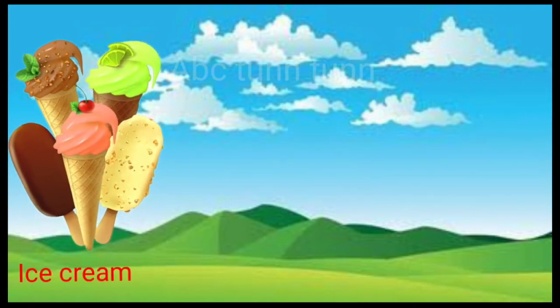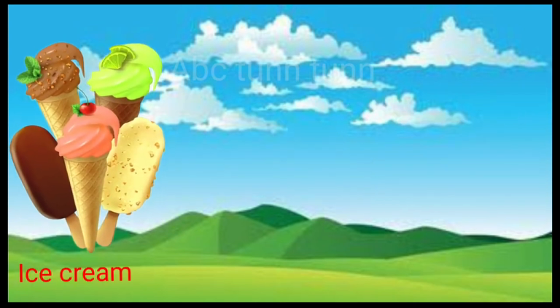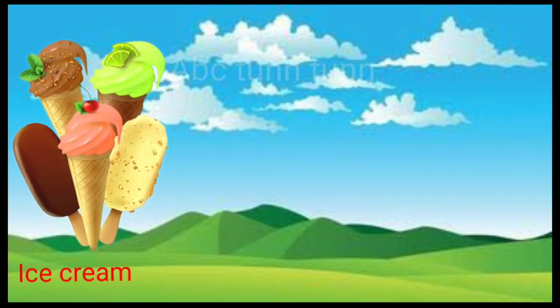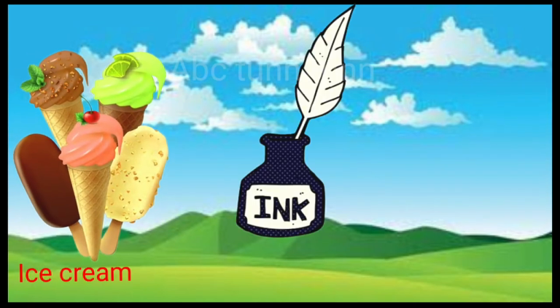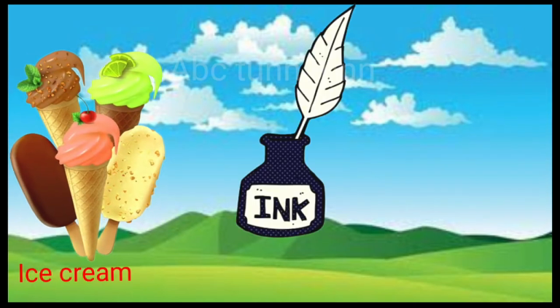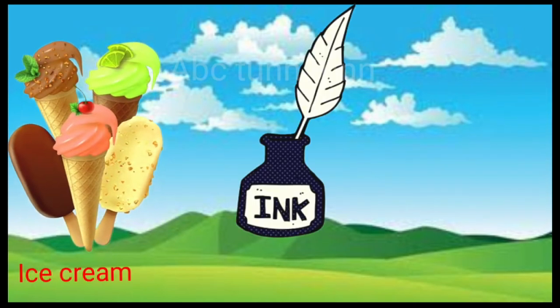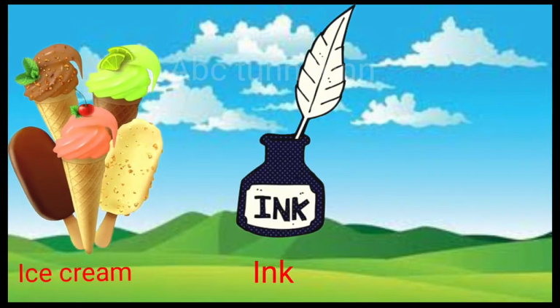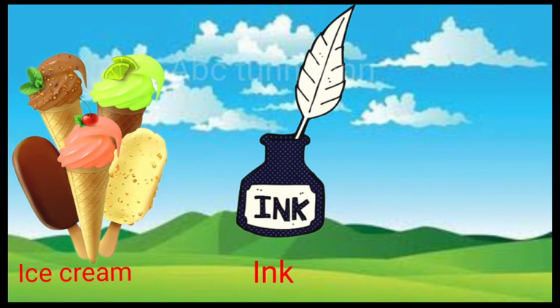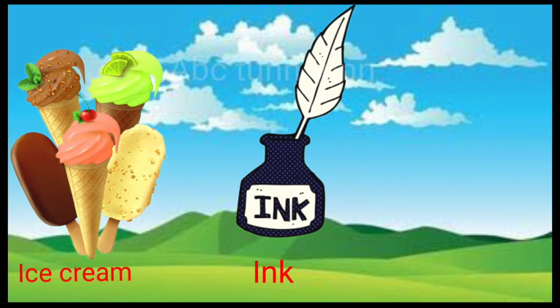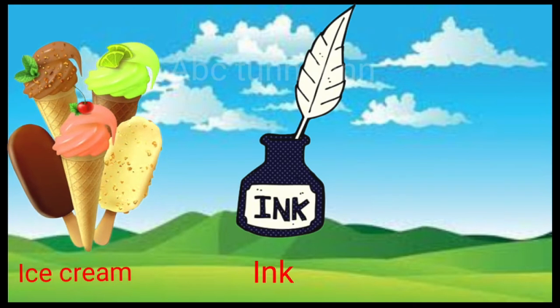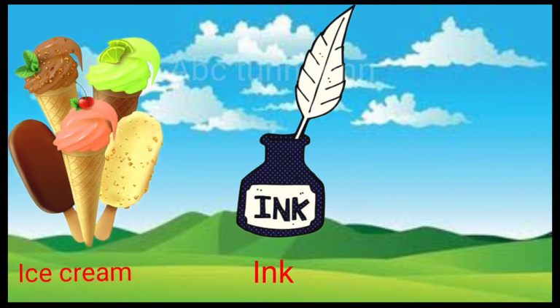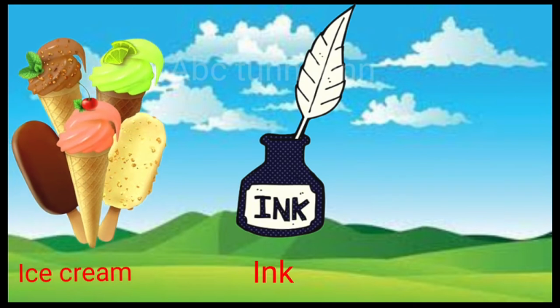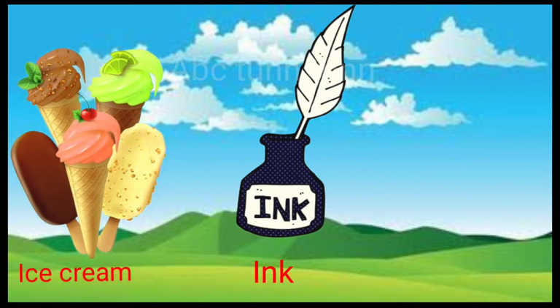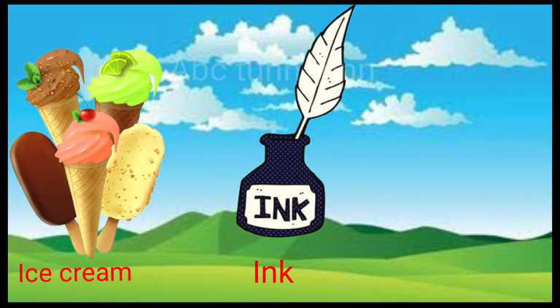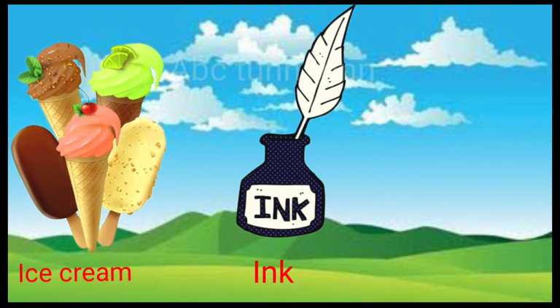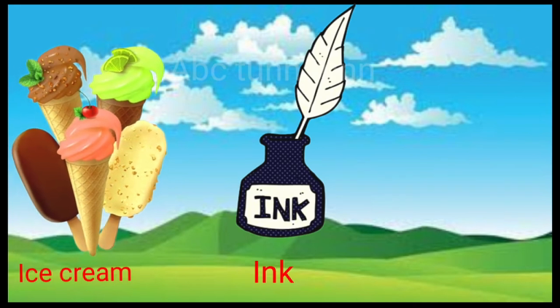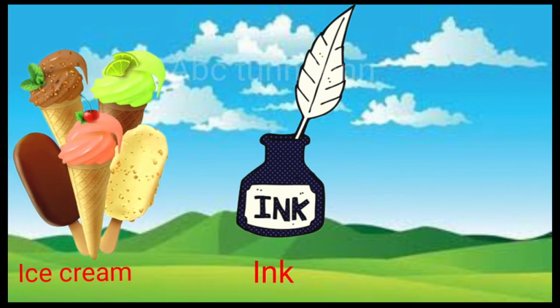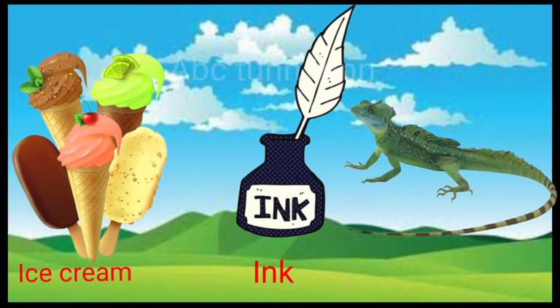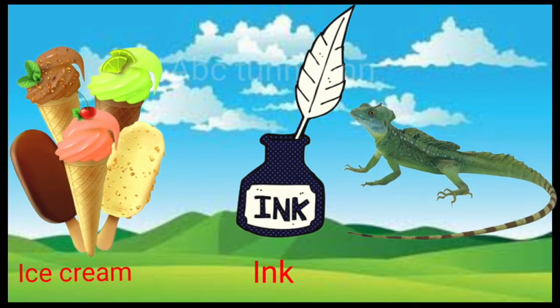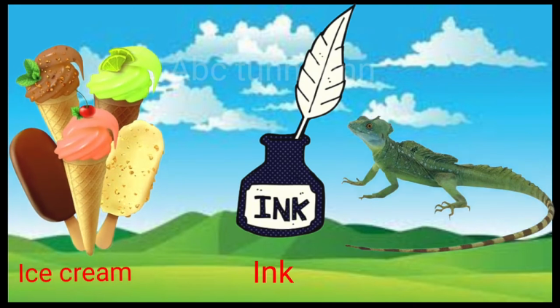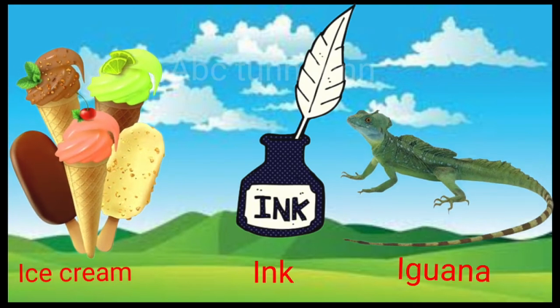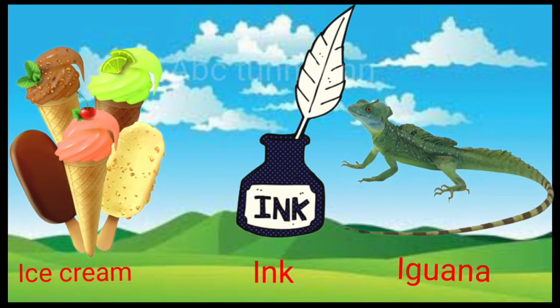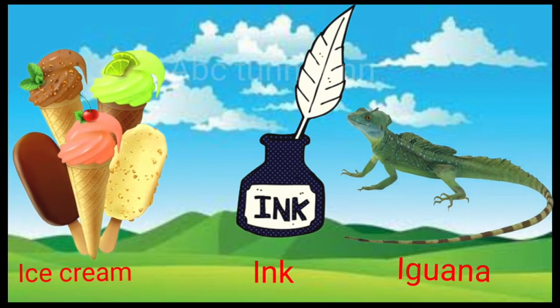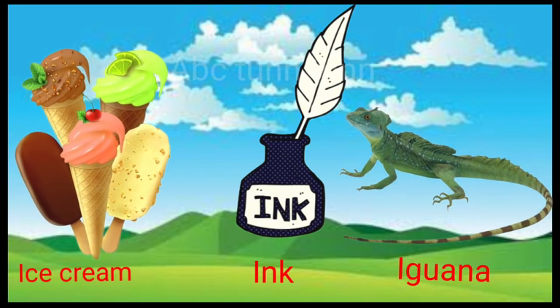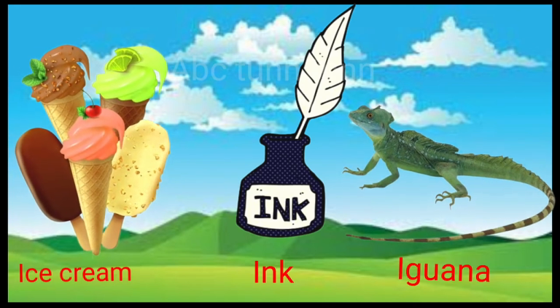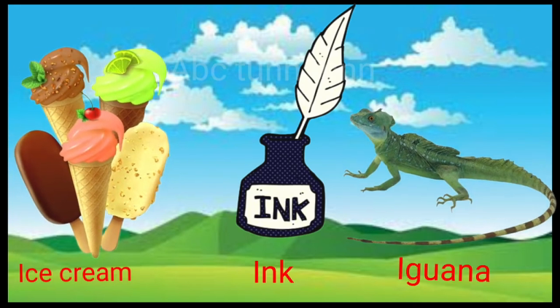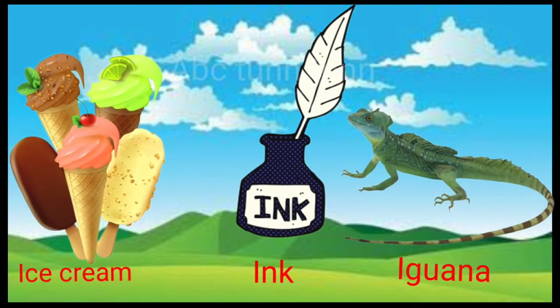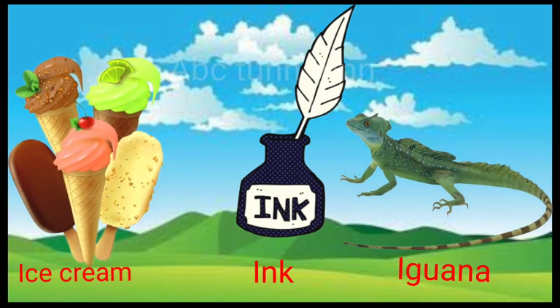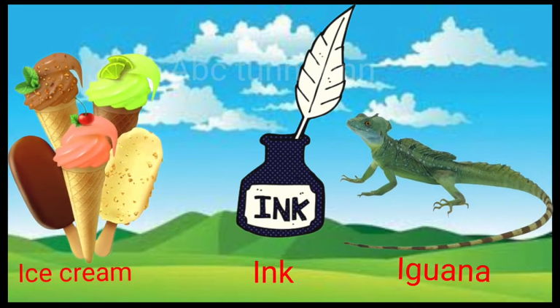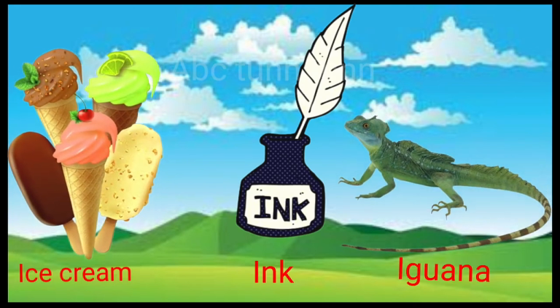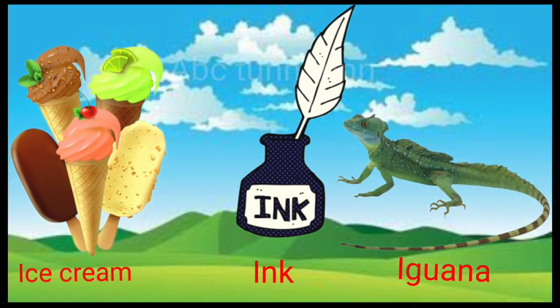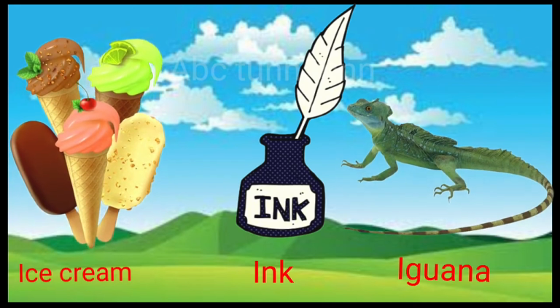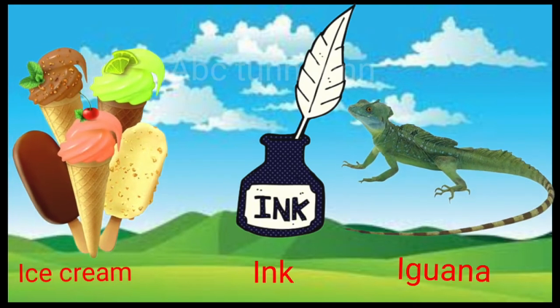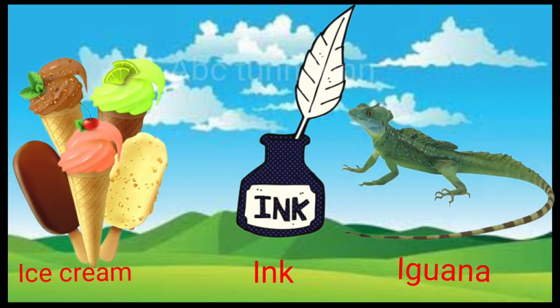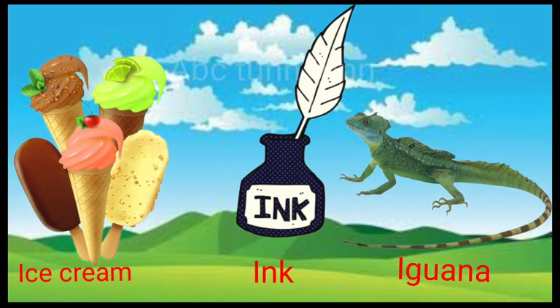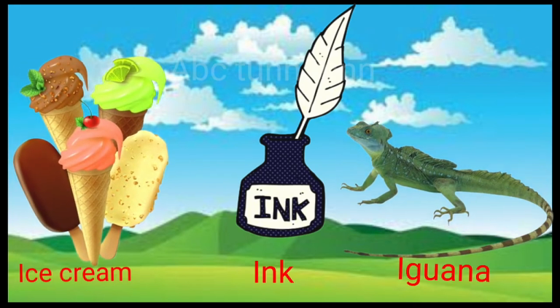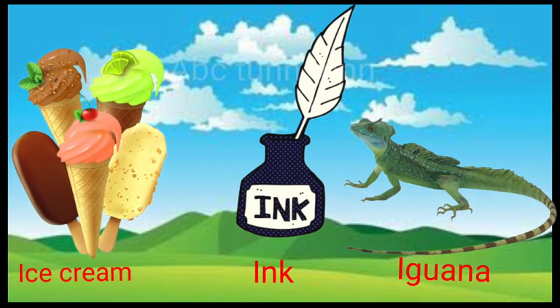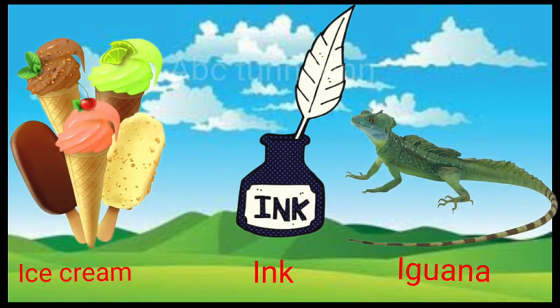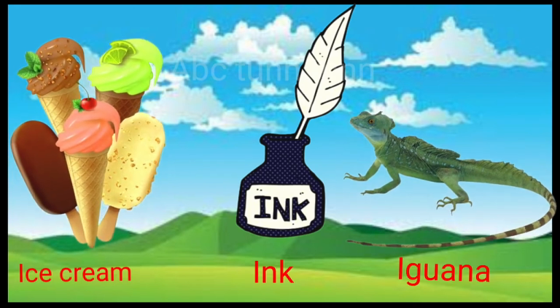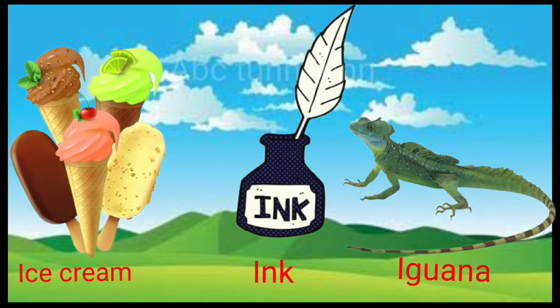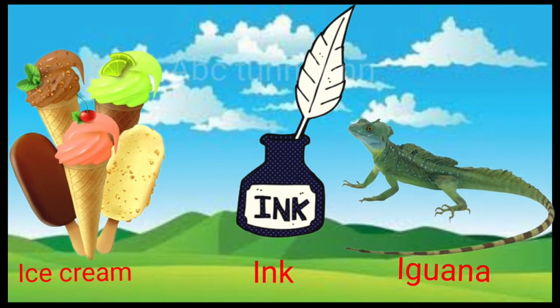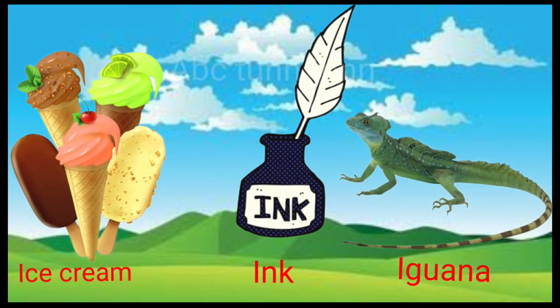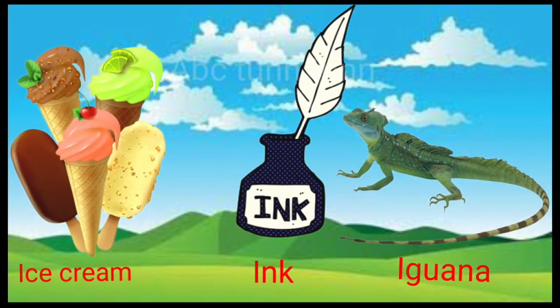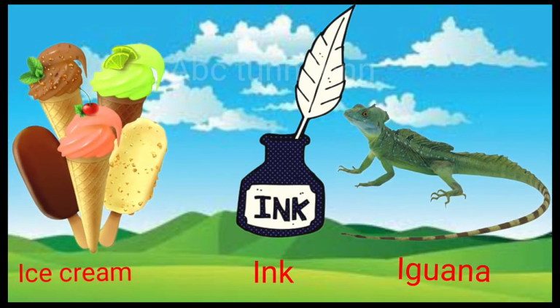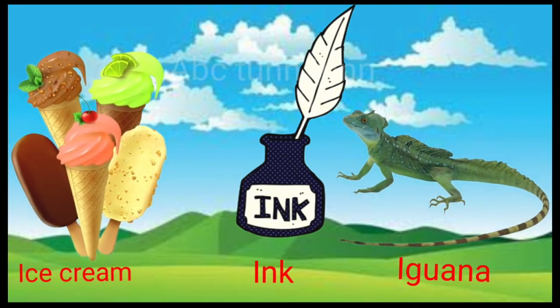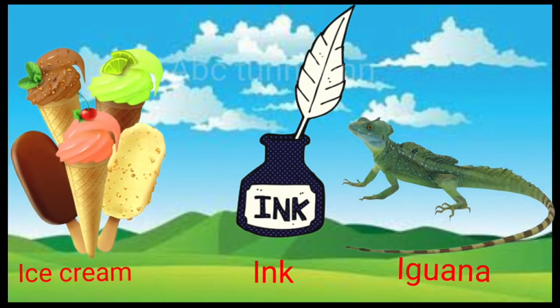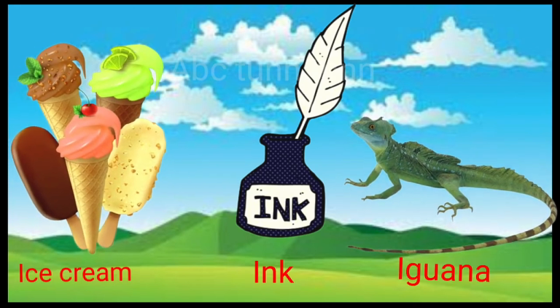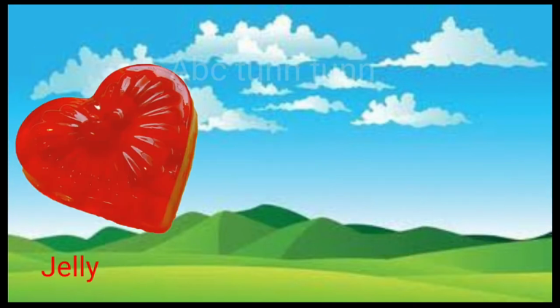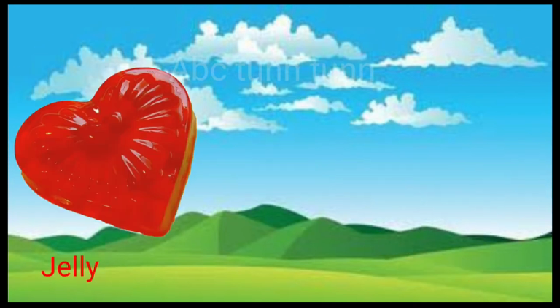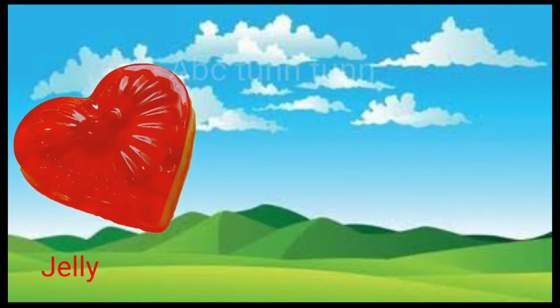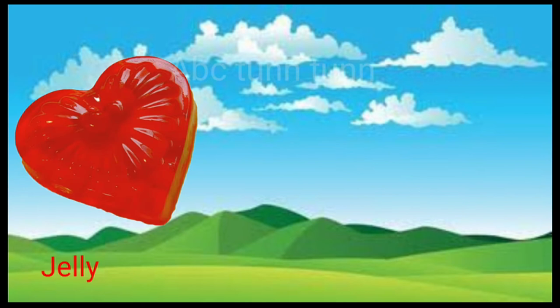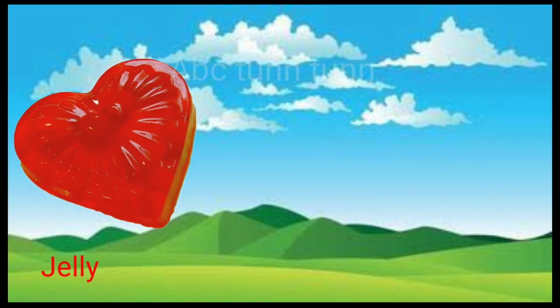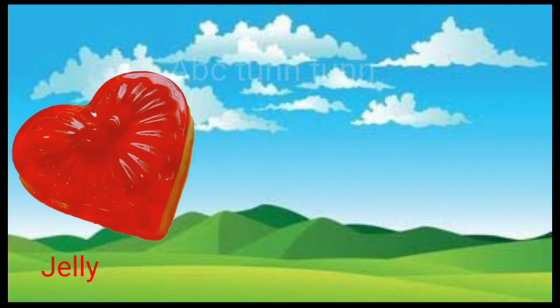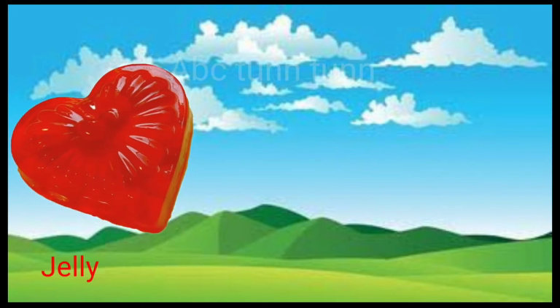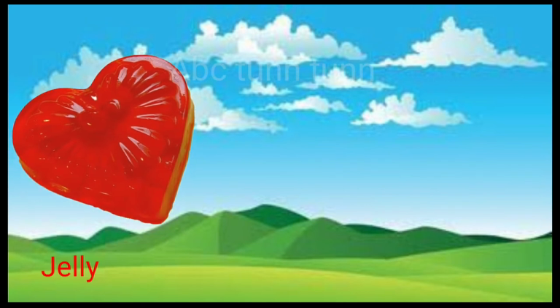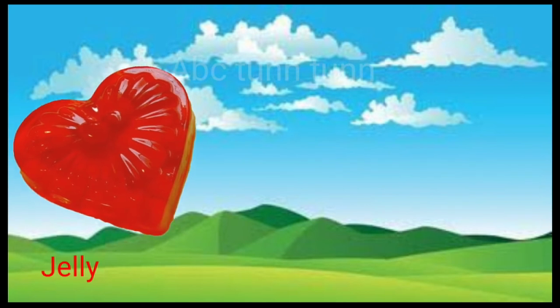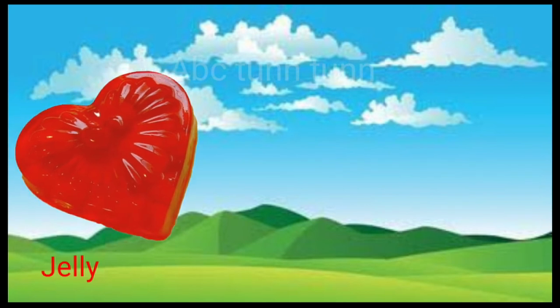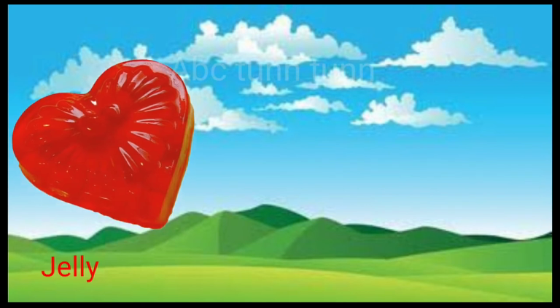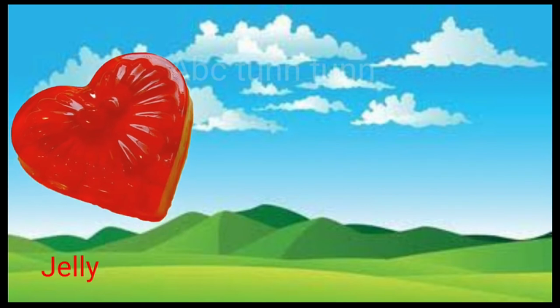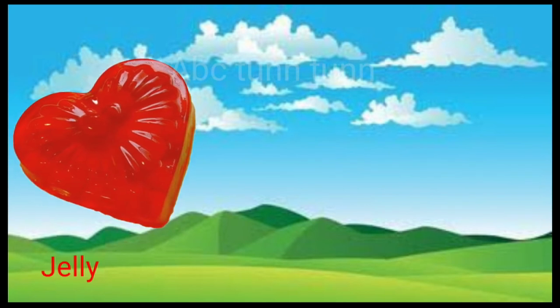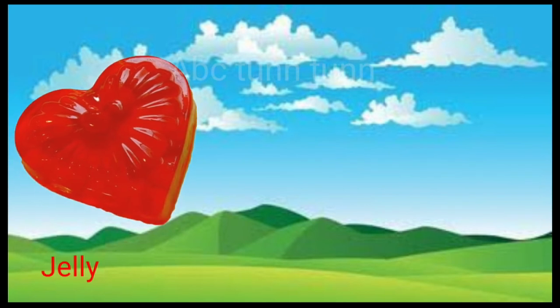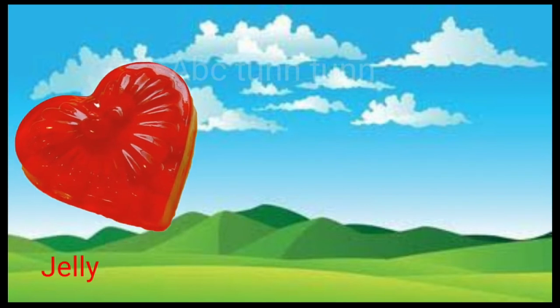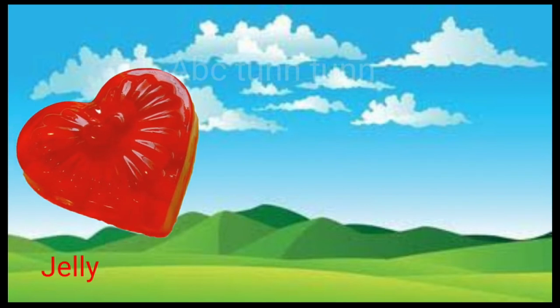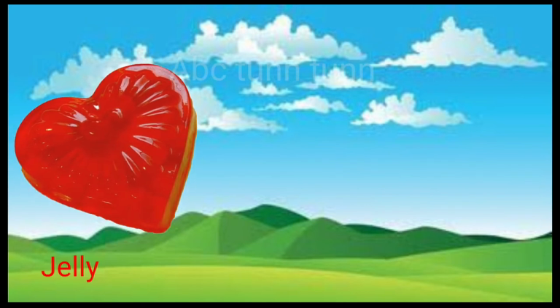I is for ice cream. I is for ink. I is for iguana. Eh, eh, eh.